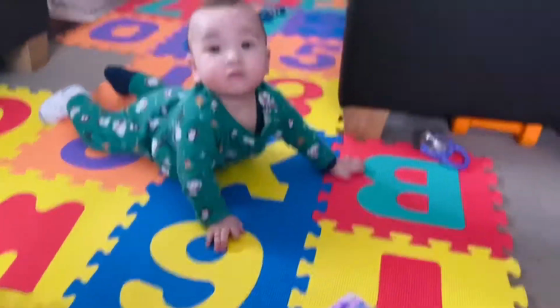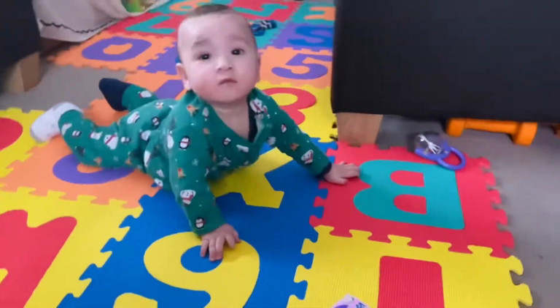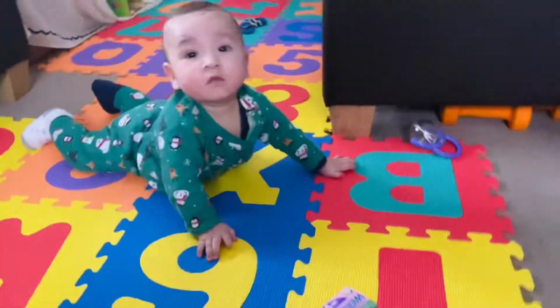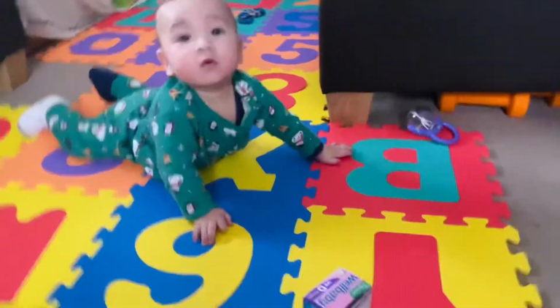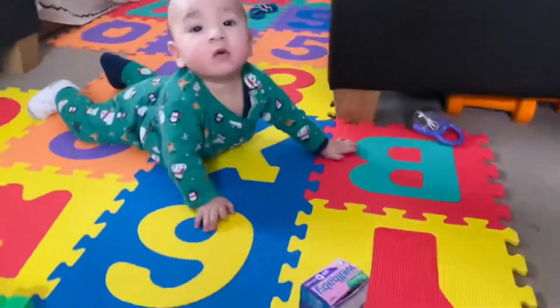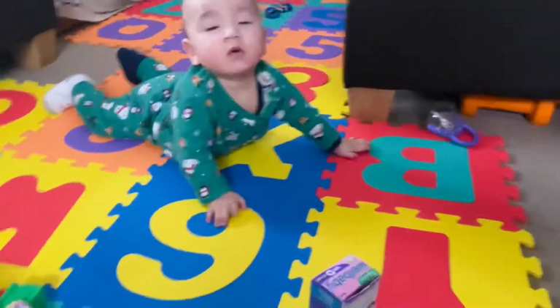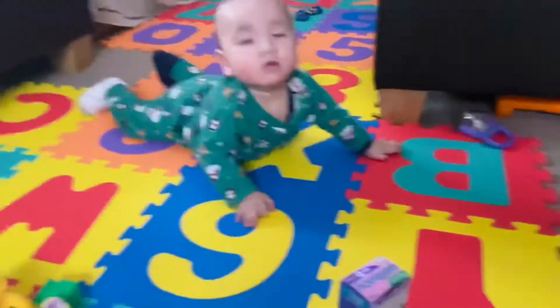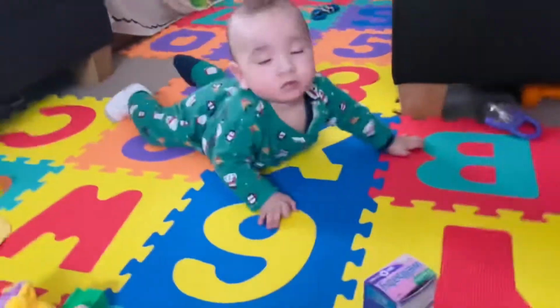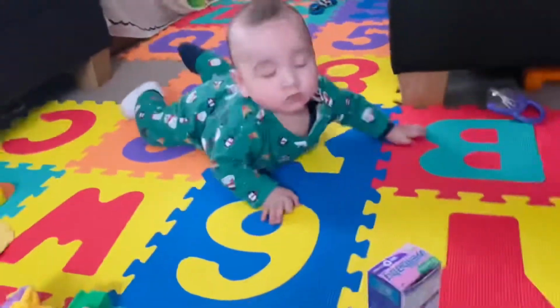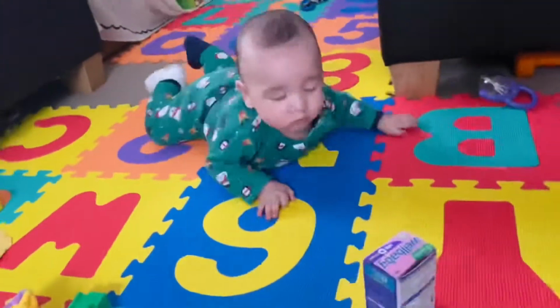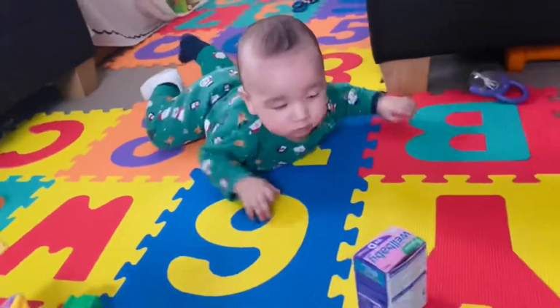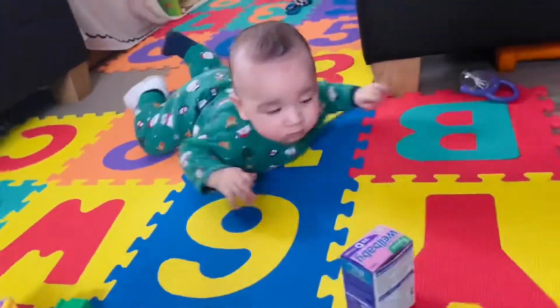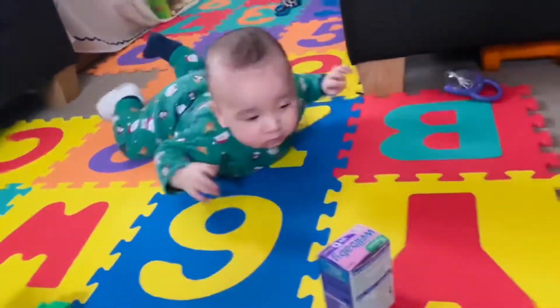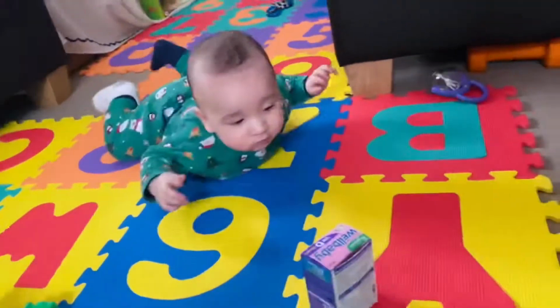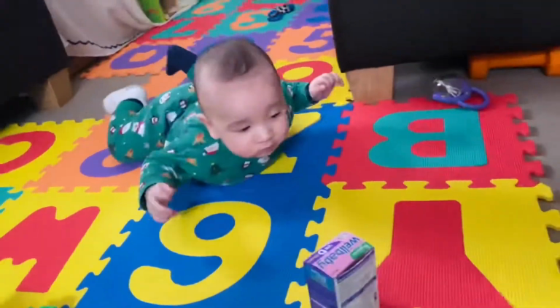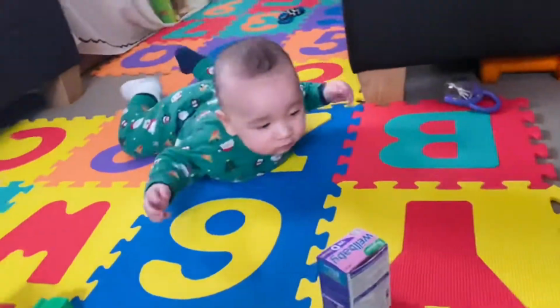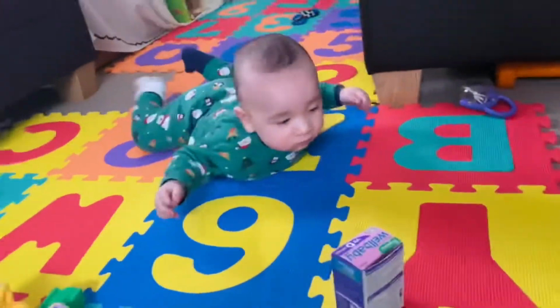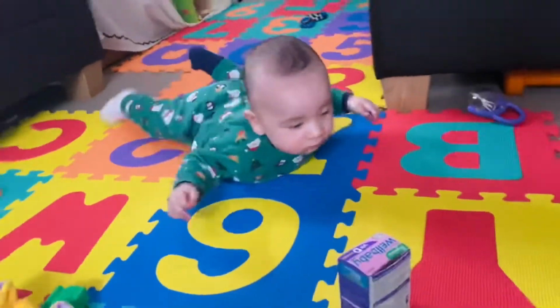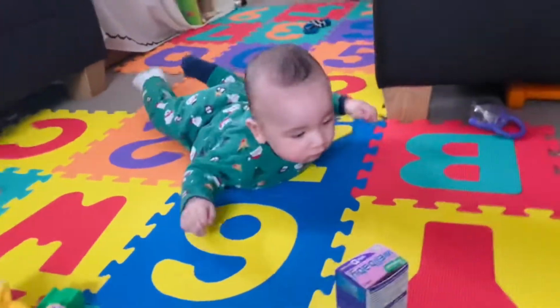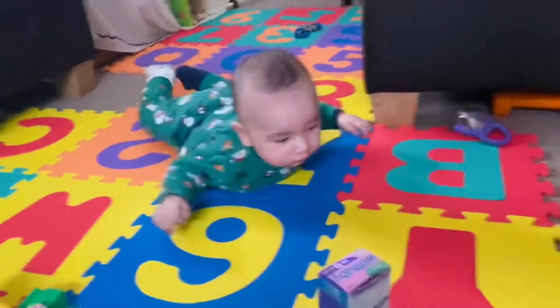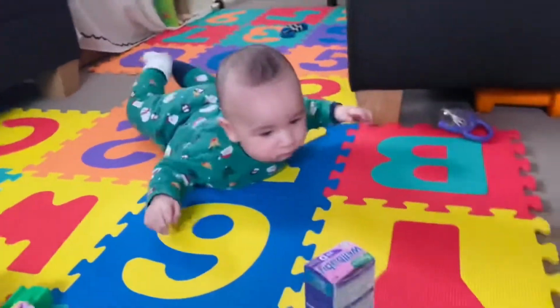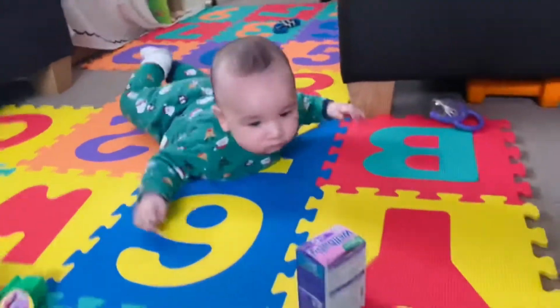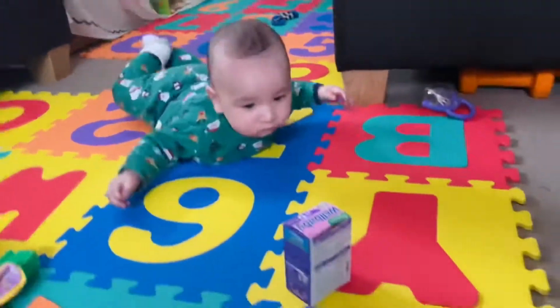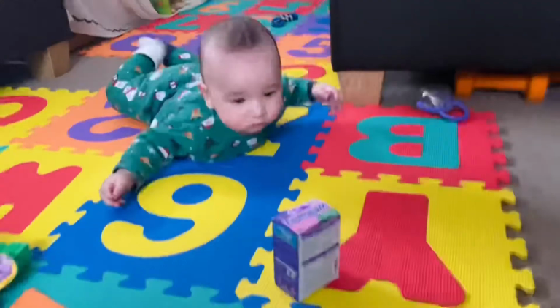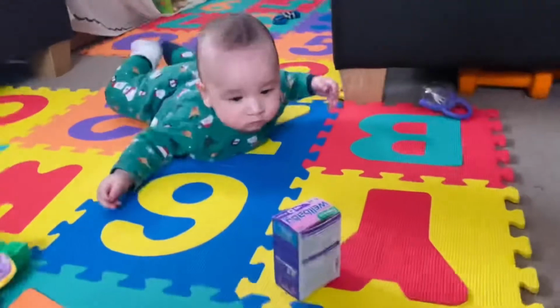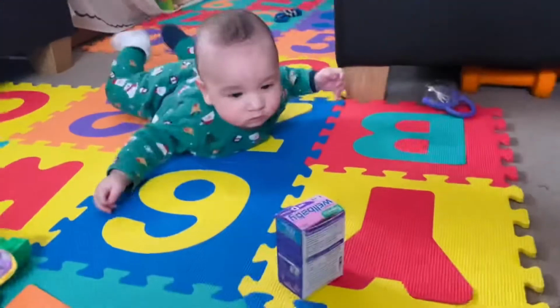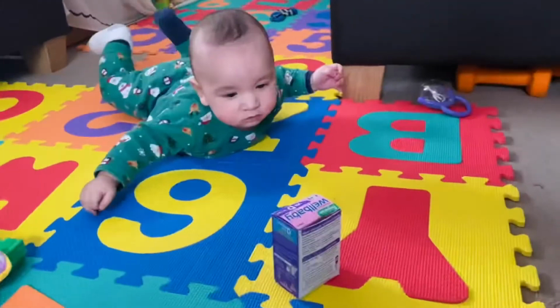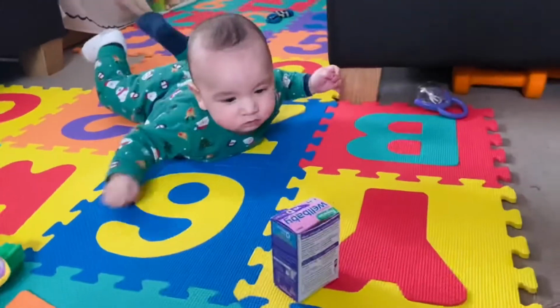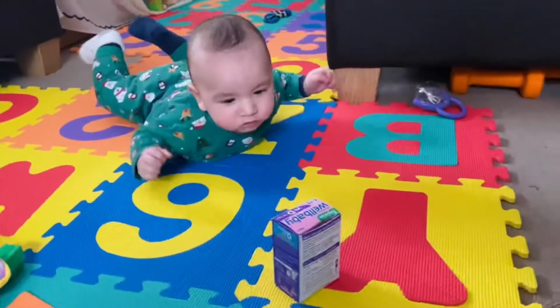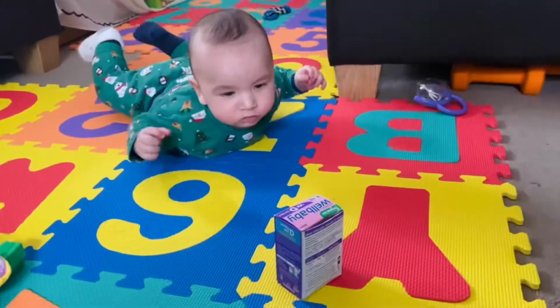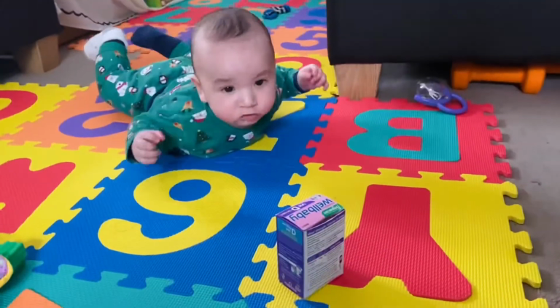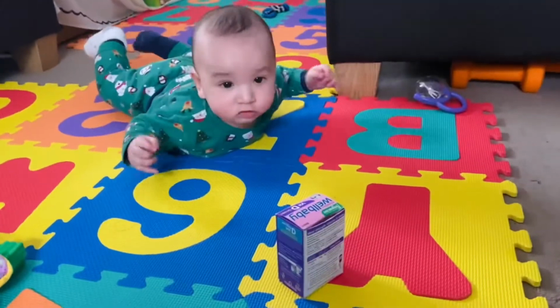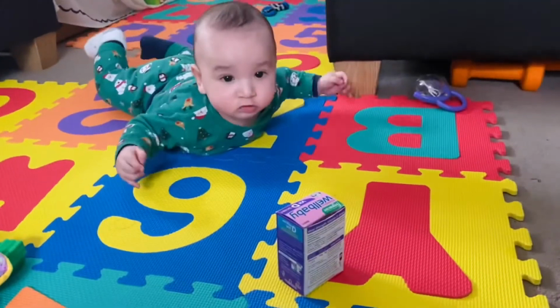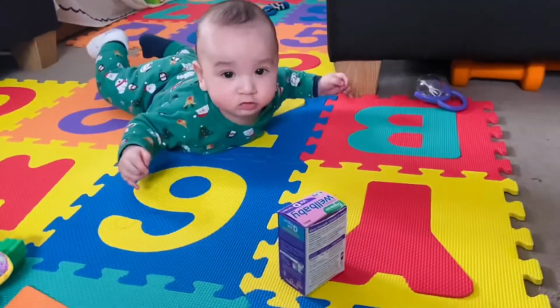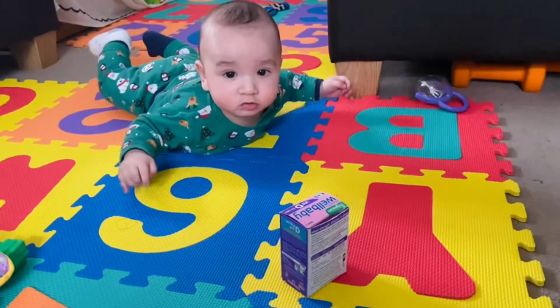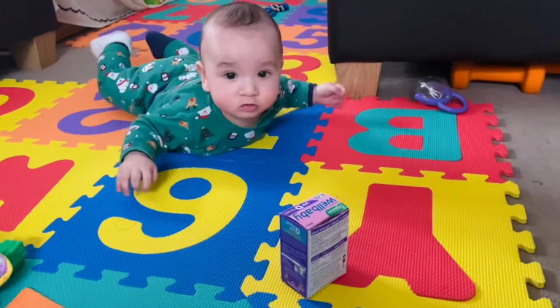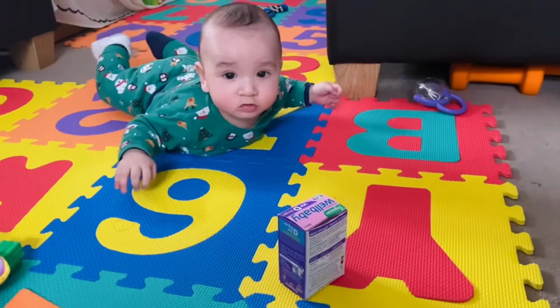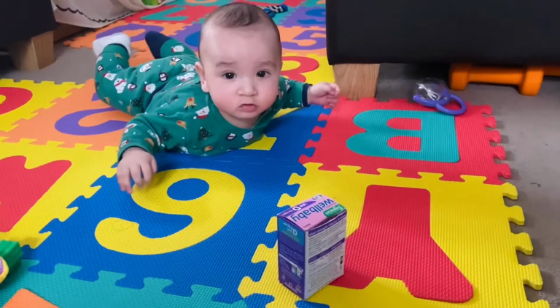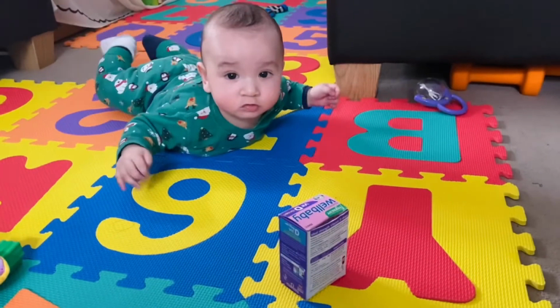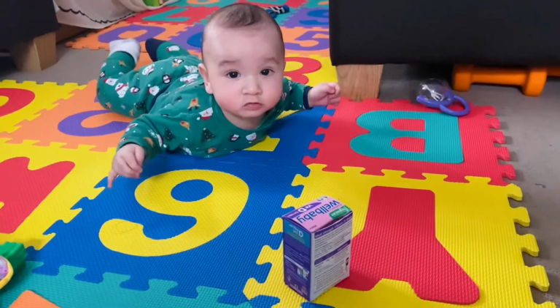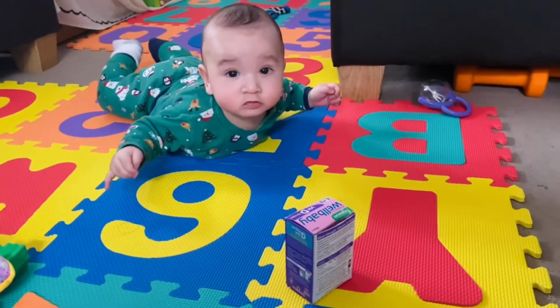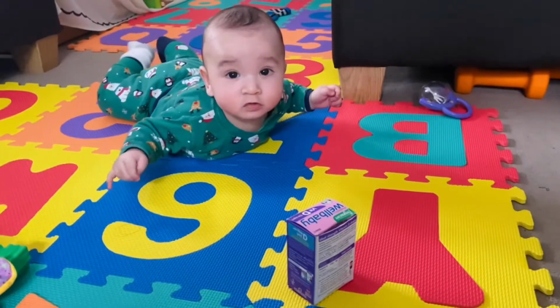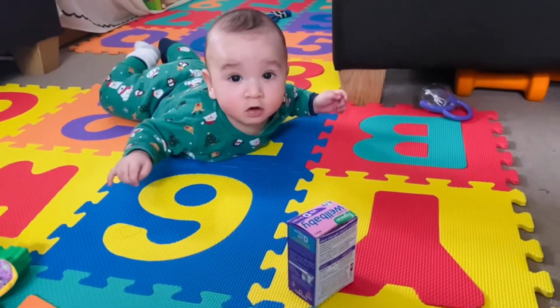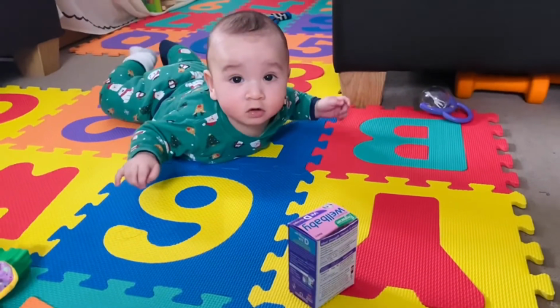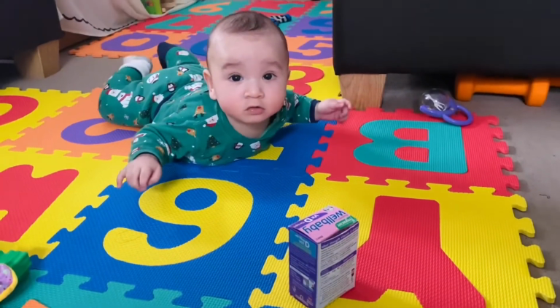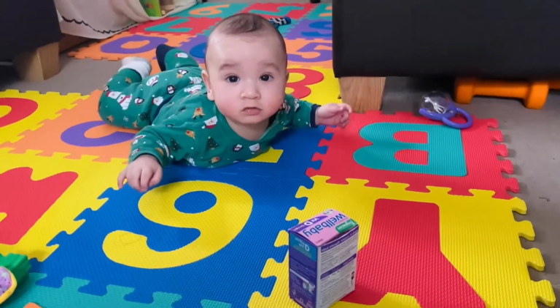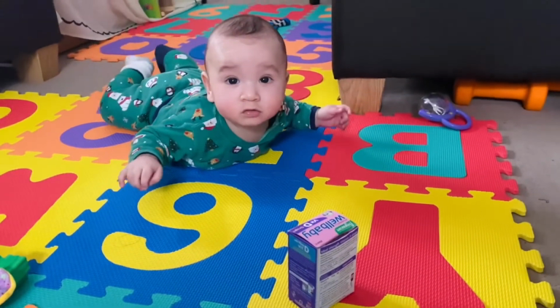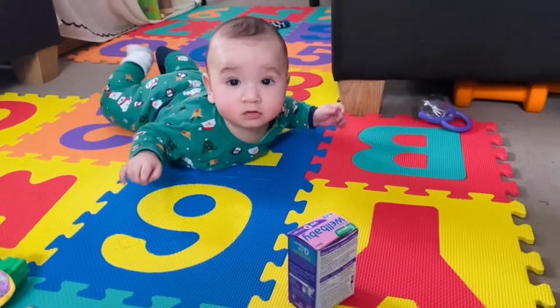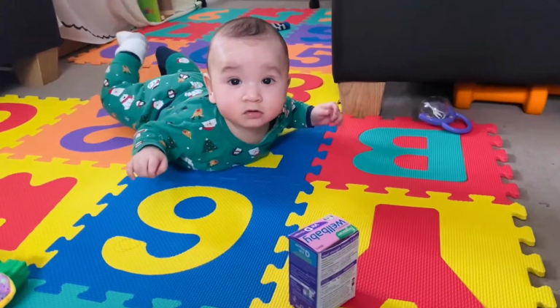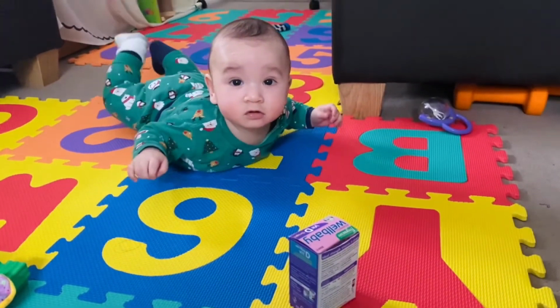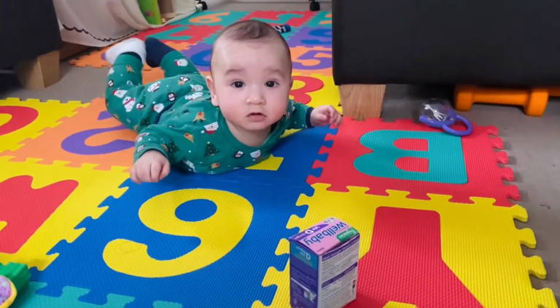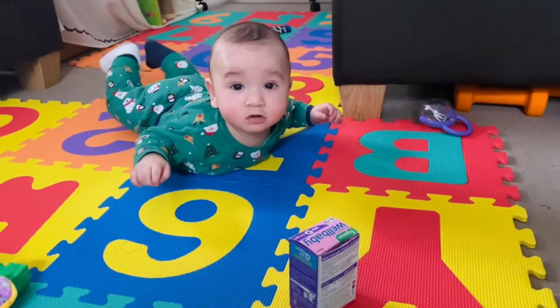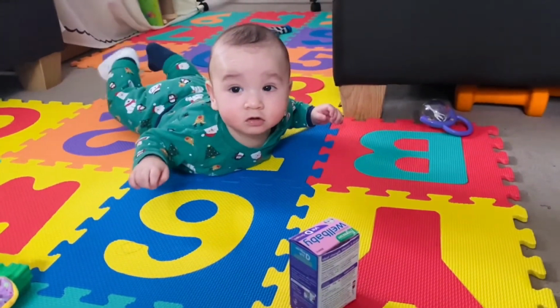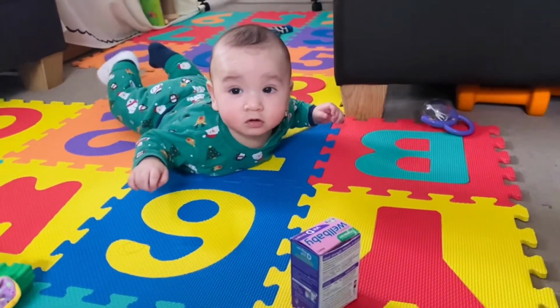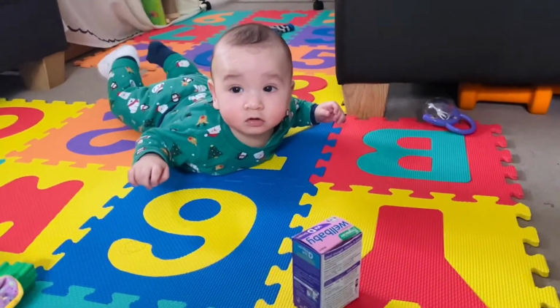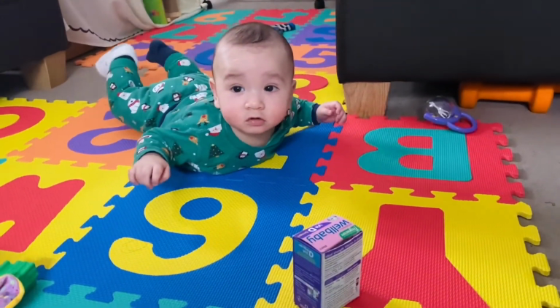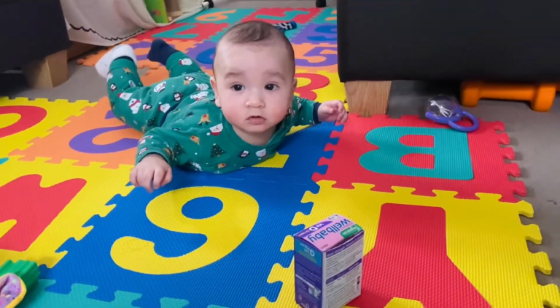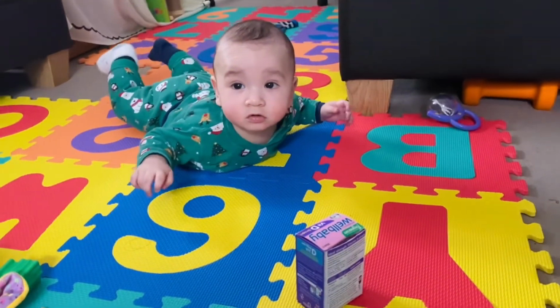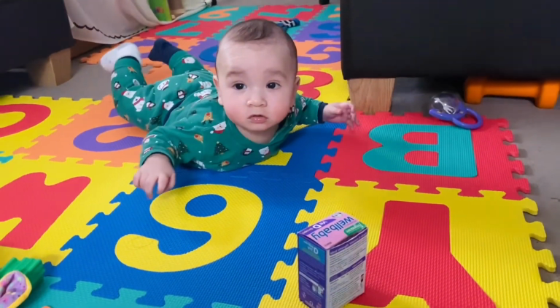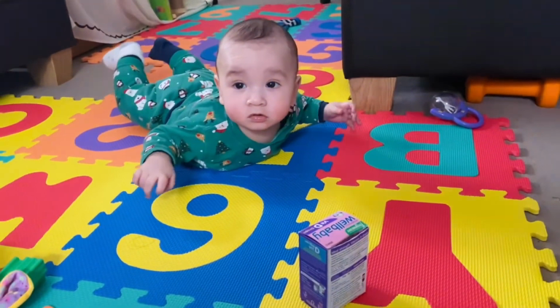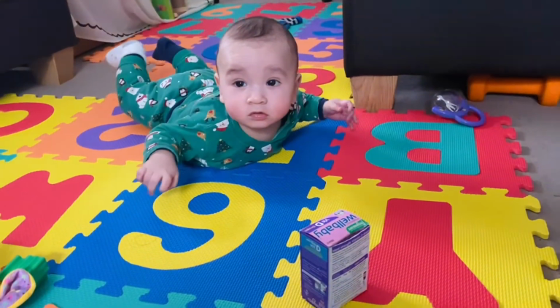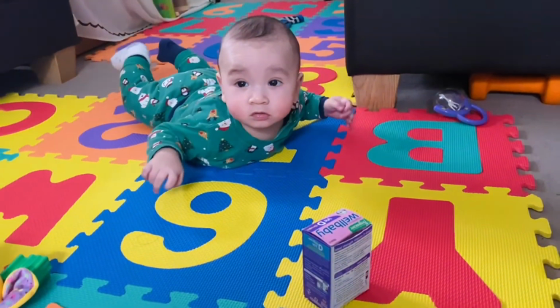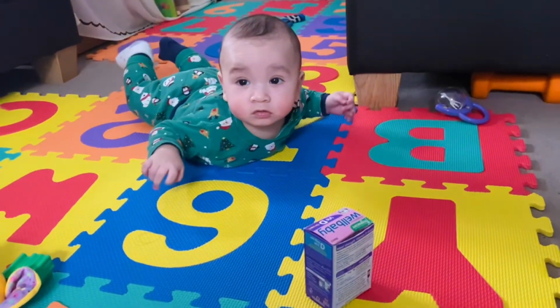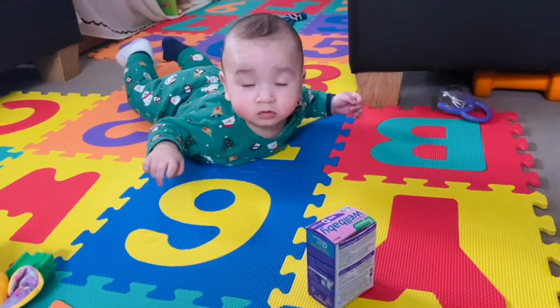Come on, Bee. Get it. It's far, it's far, Bee.